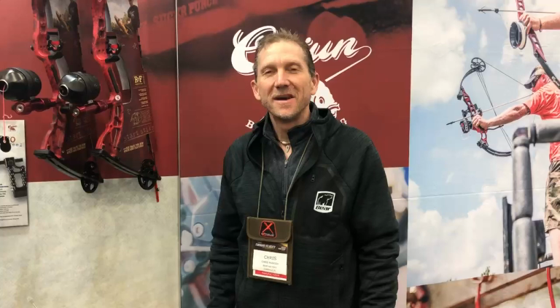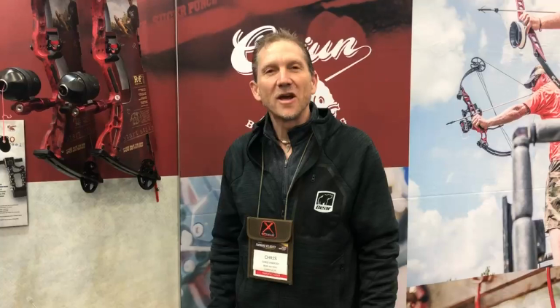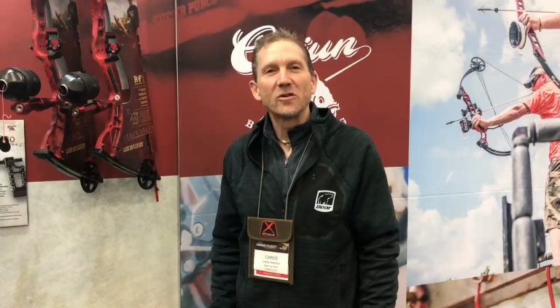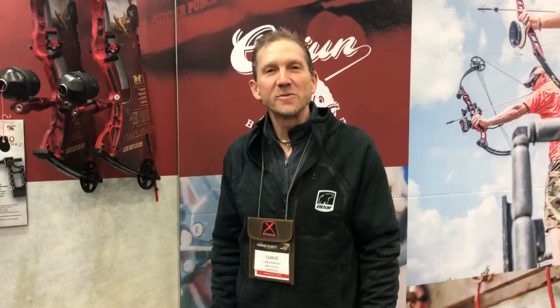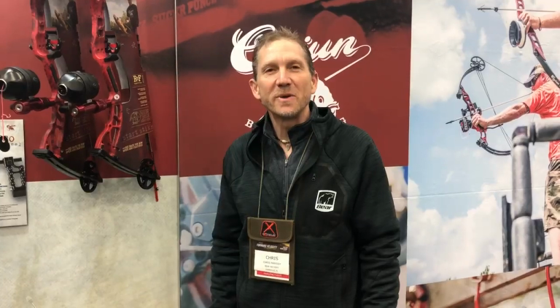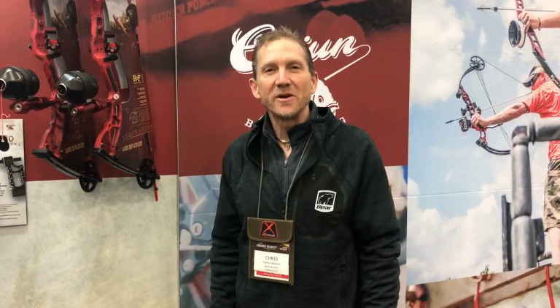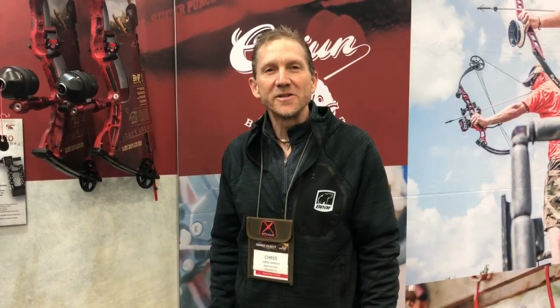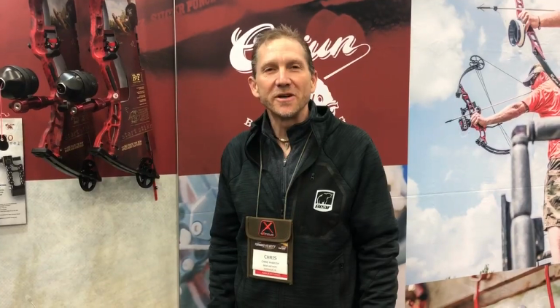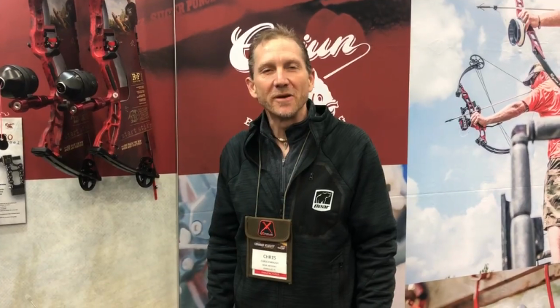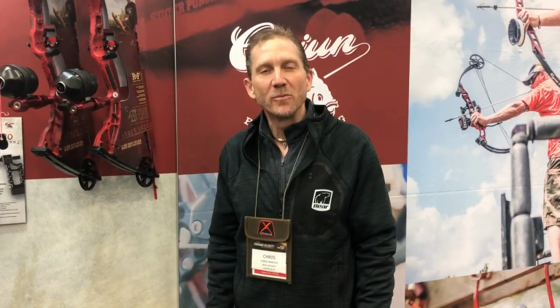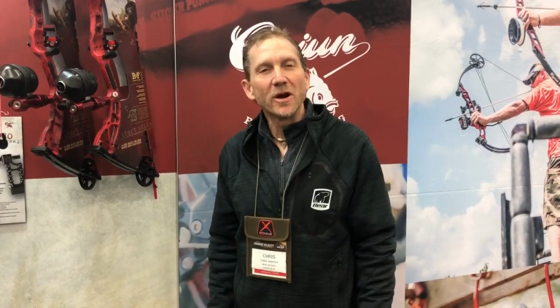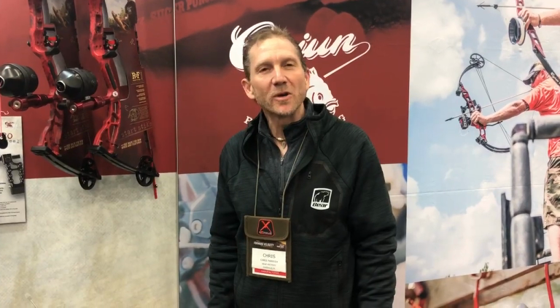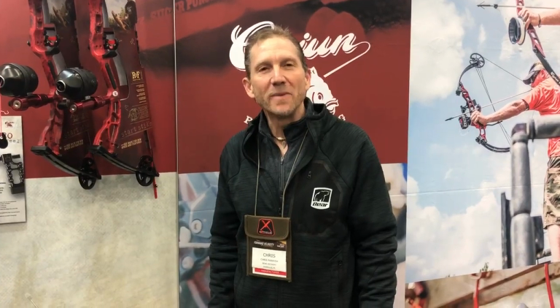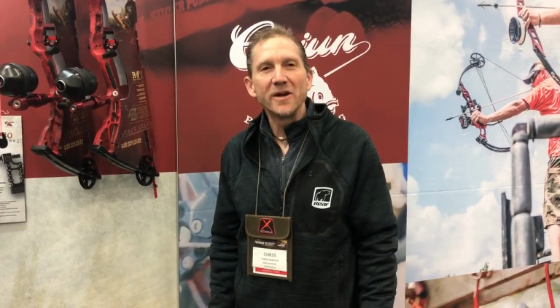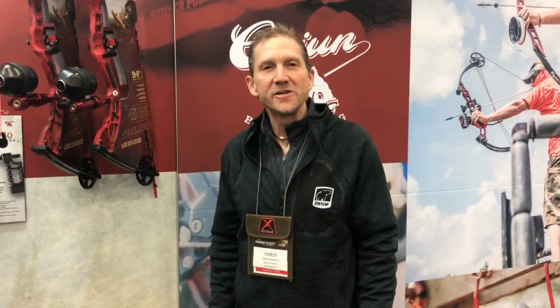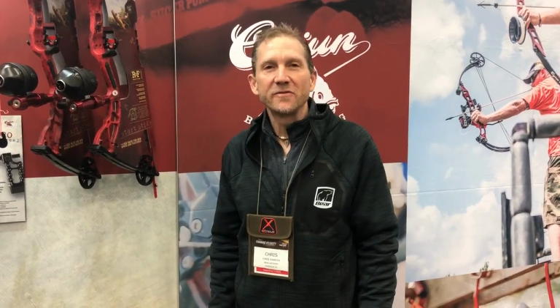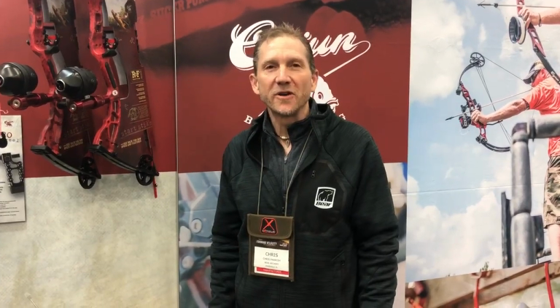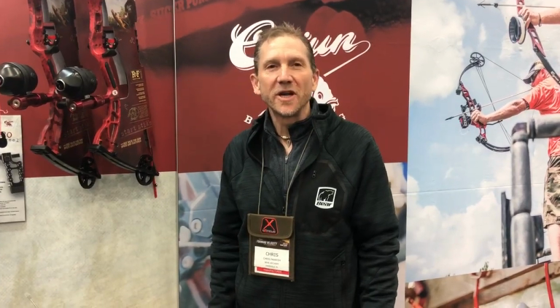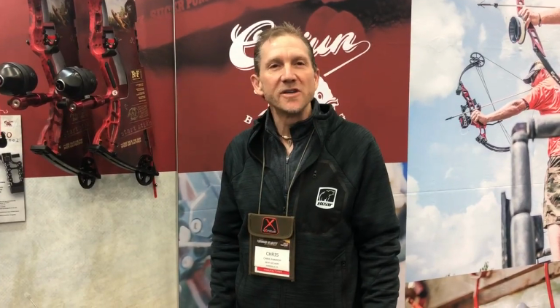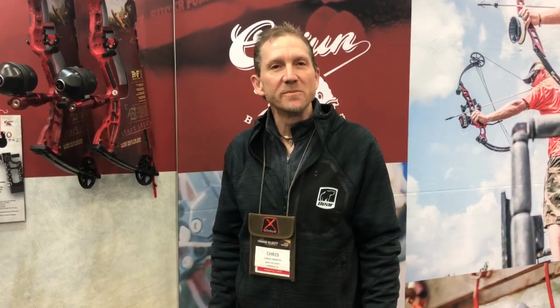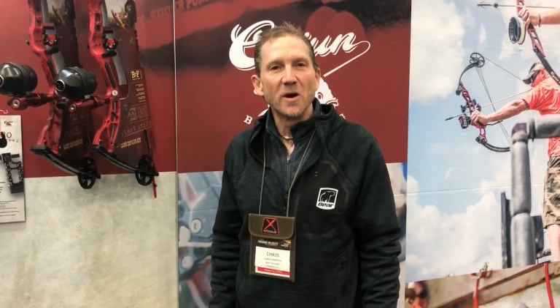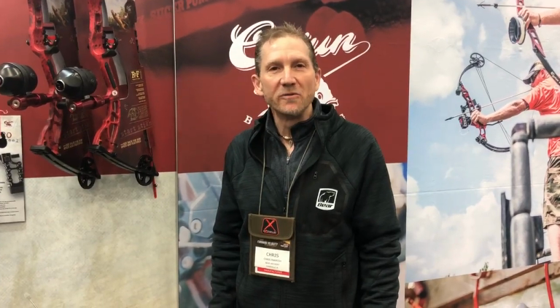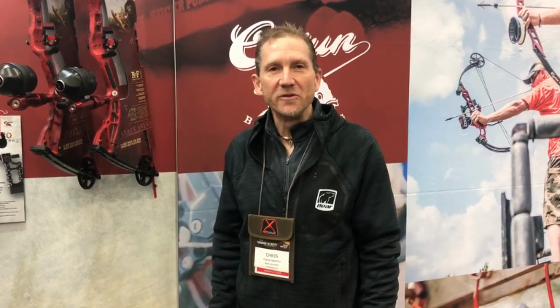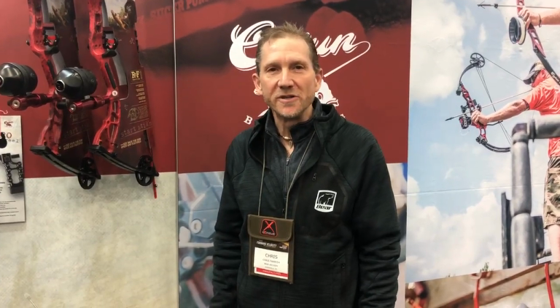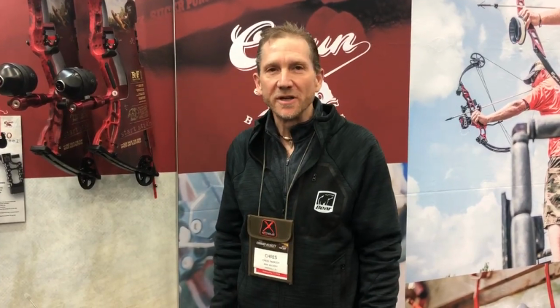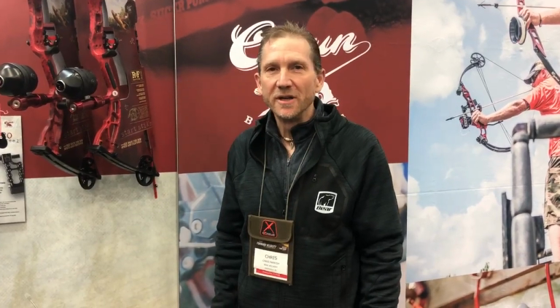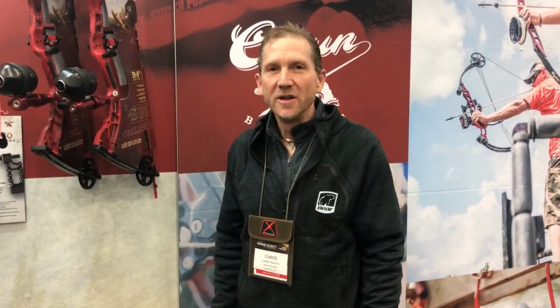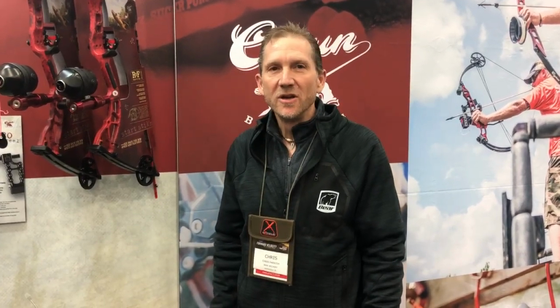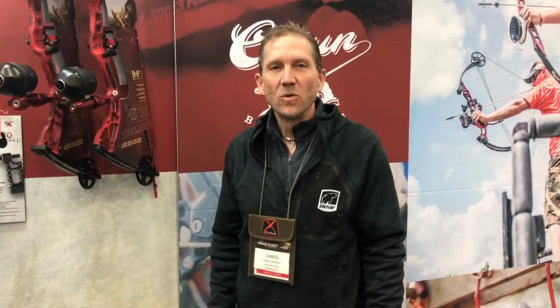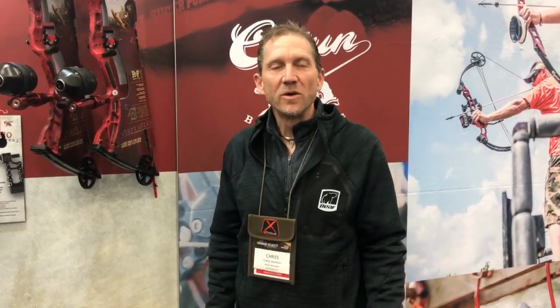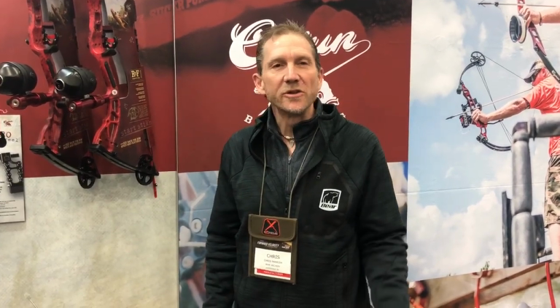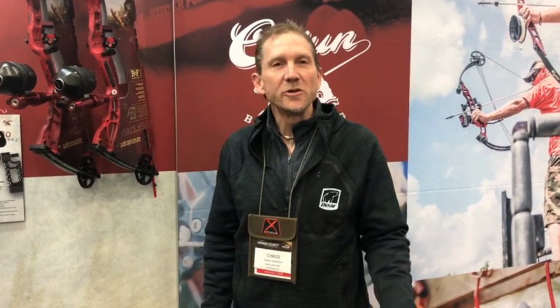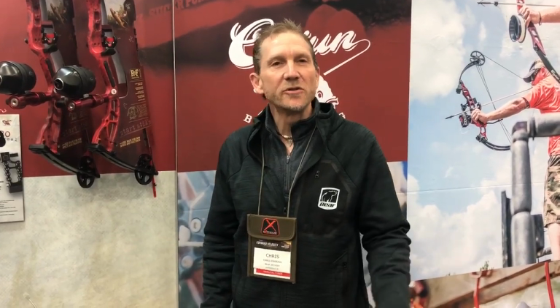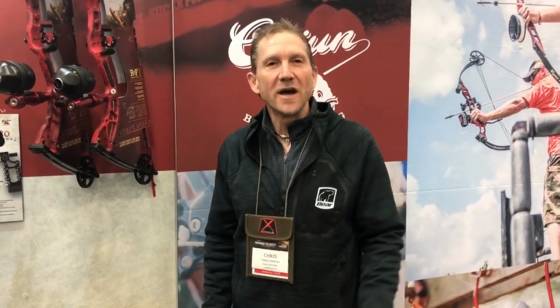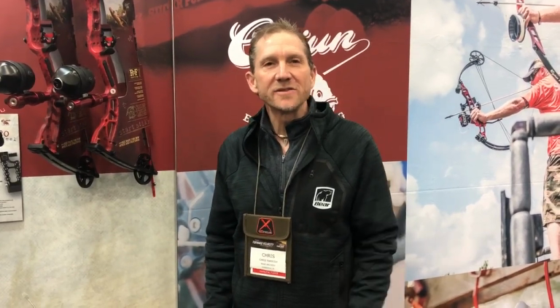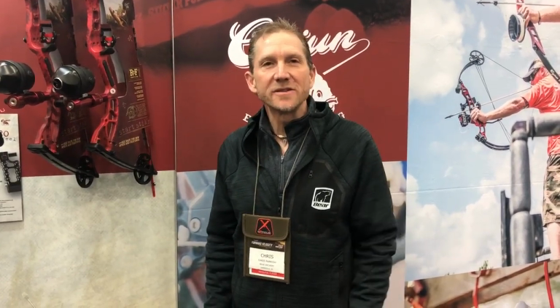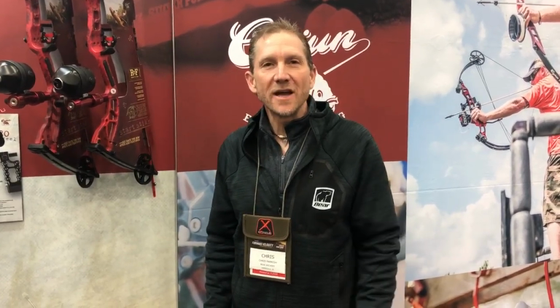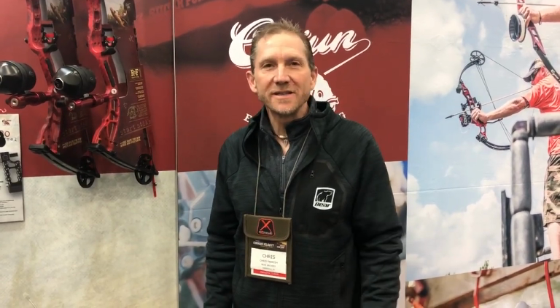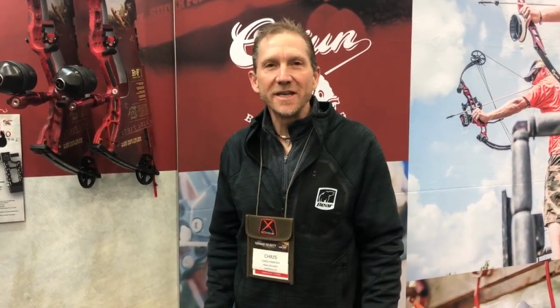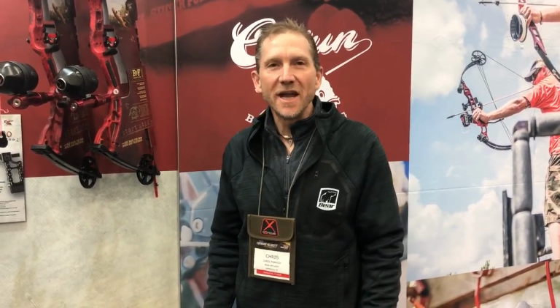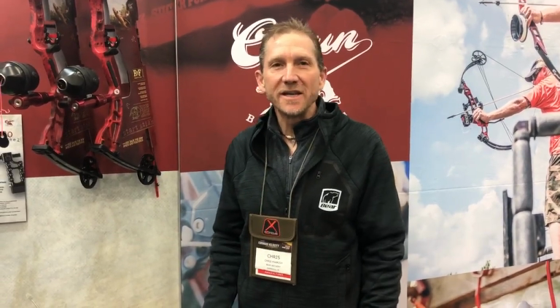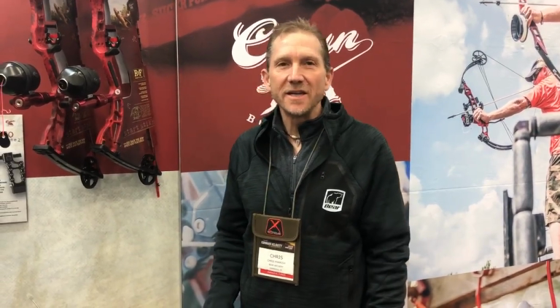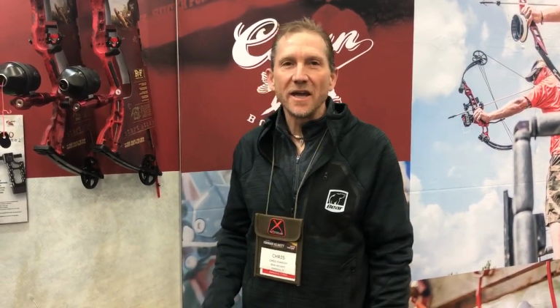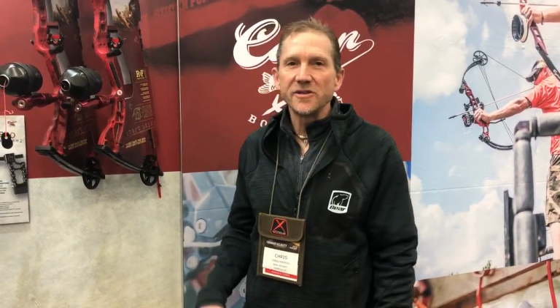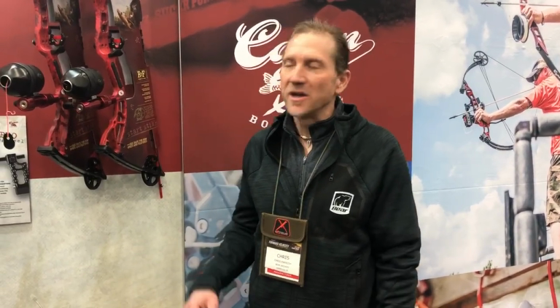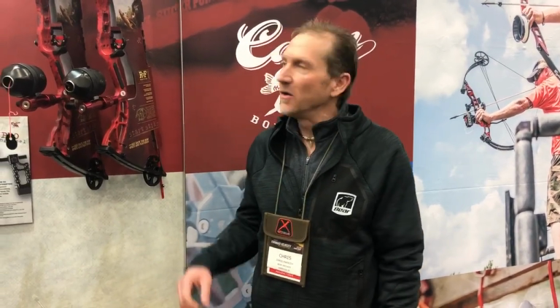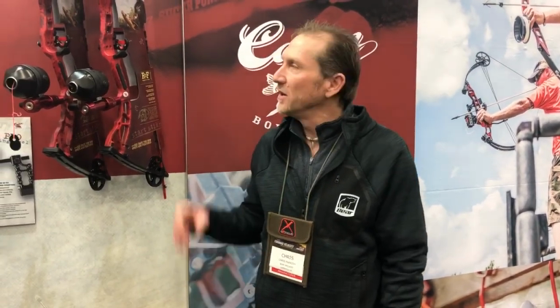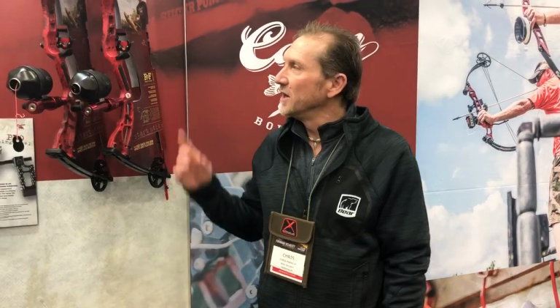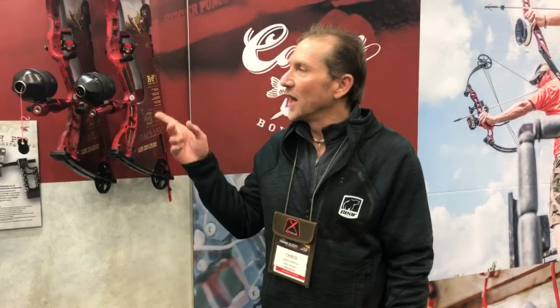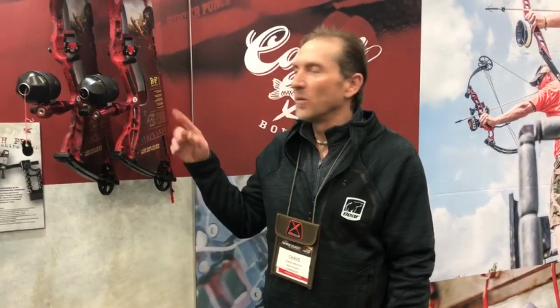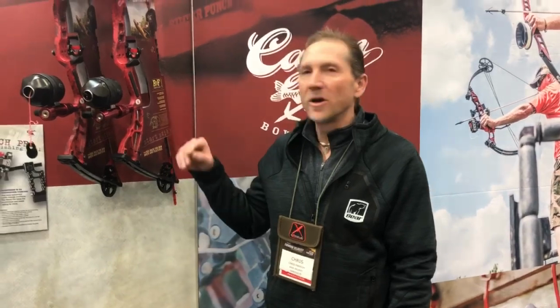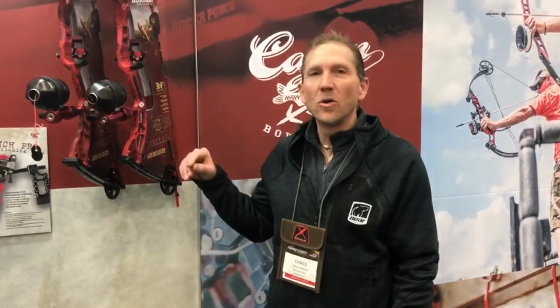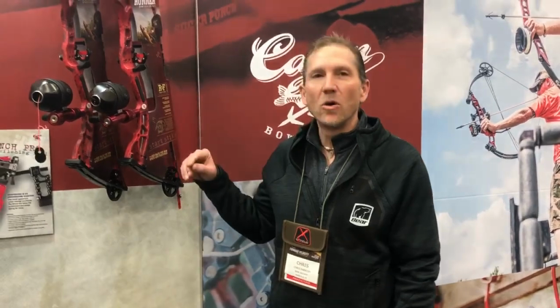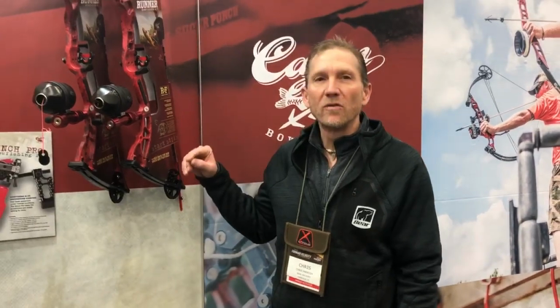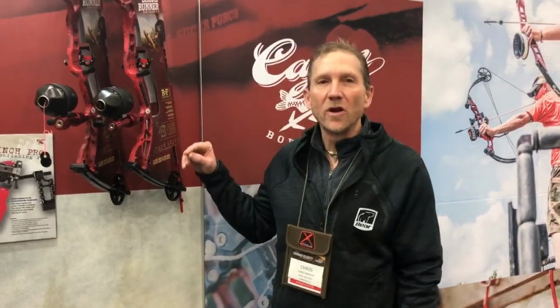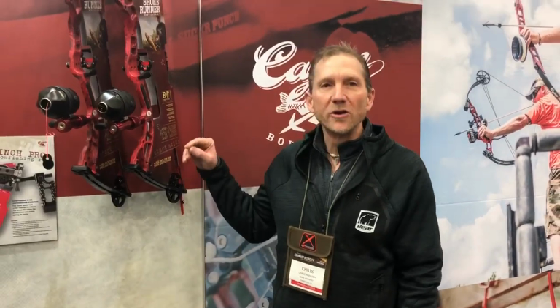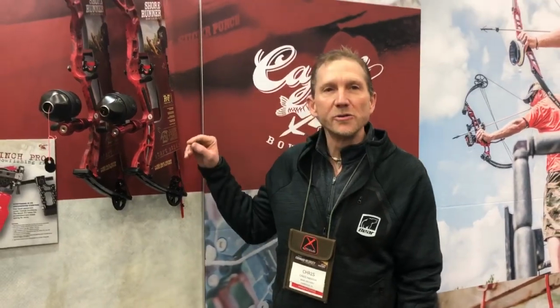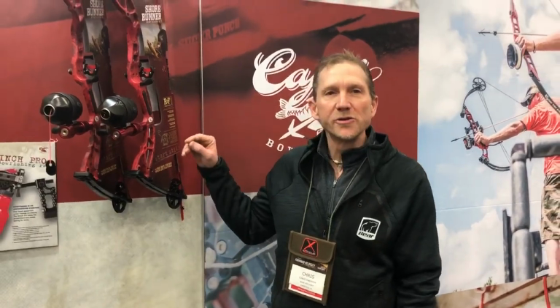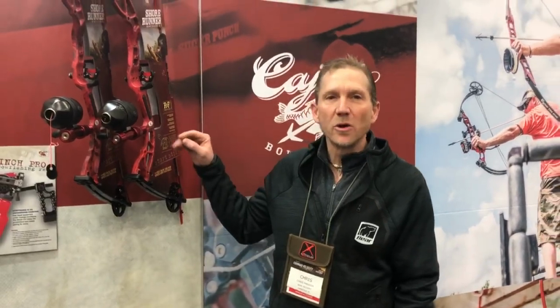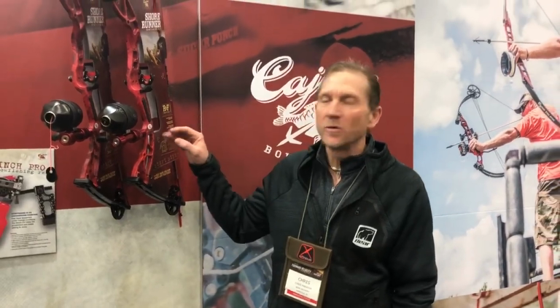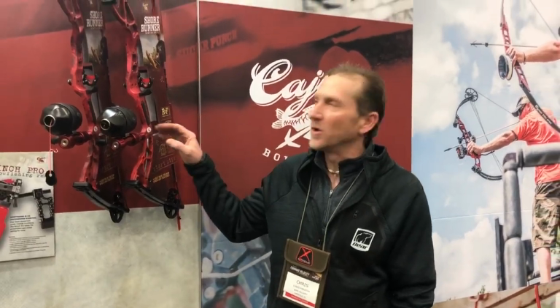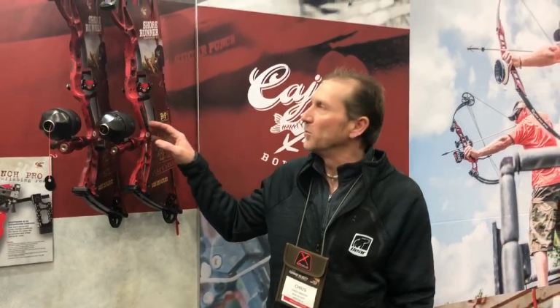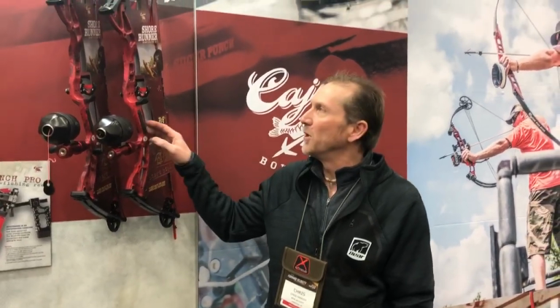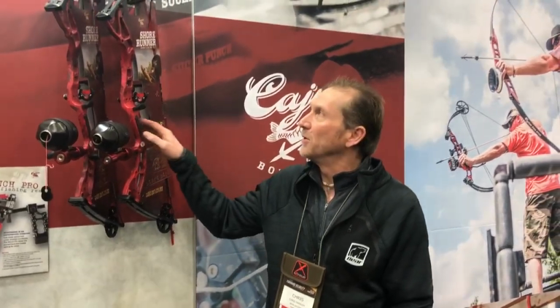Hi, Chris Parish here, Product Manager for Cajun Bow Fishing. We're at the 2019 ATA Show, and I want to go over our new Shore Runner bow.